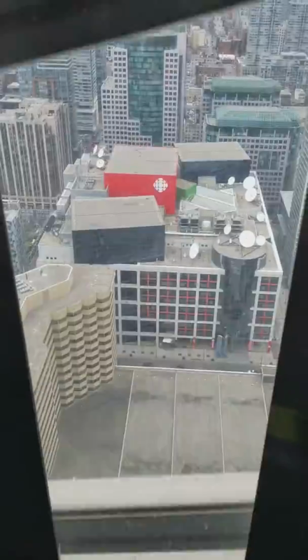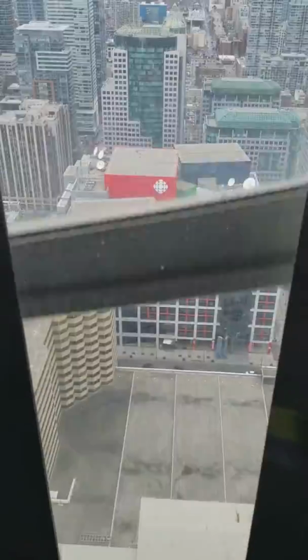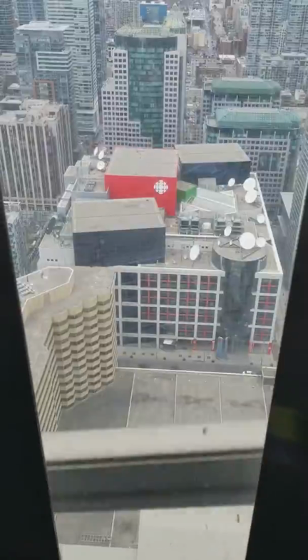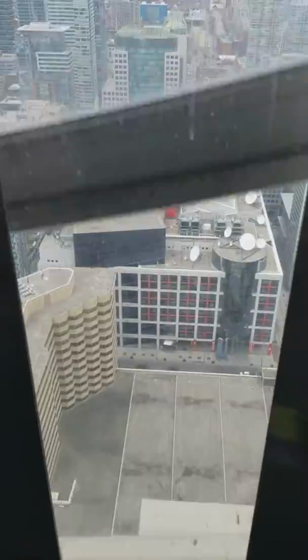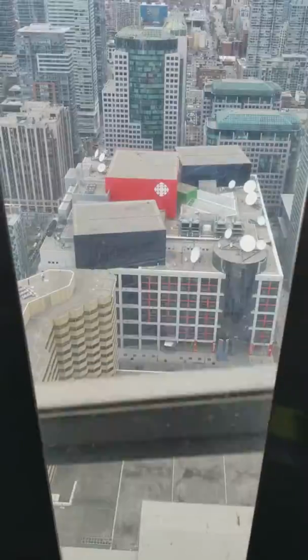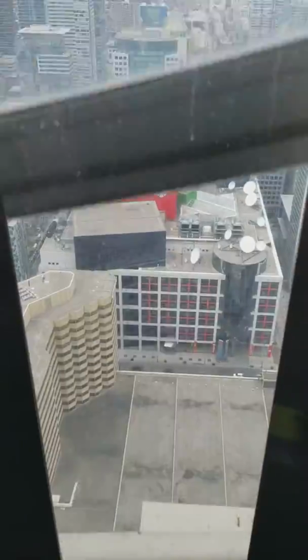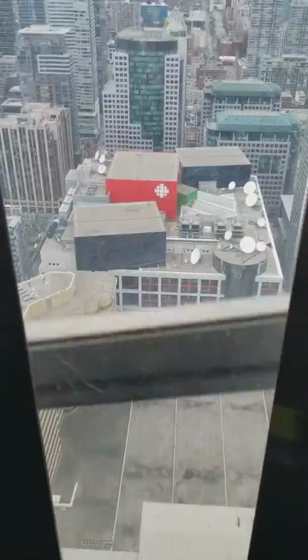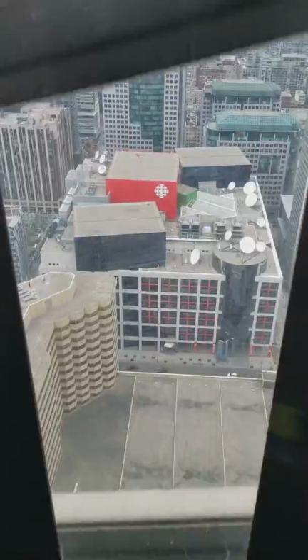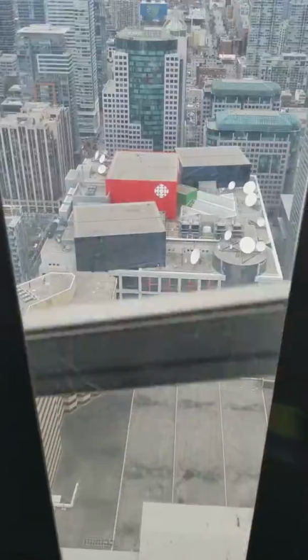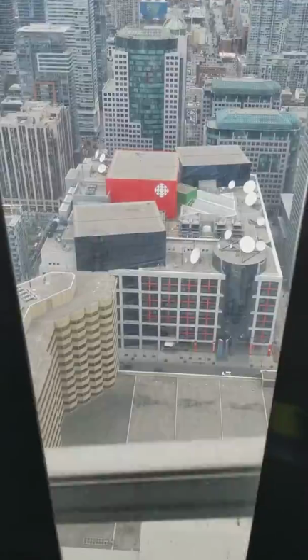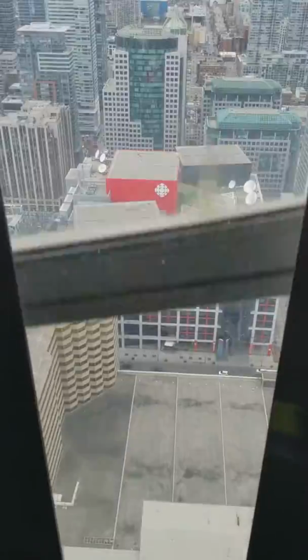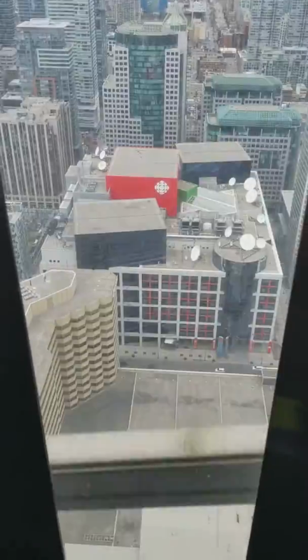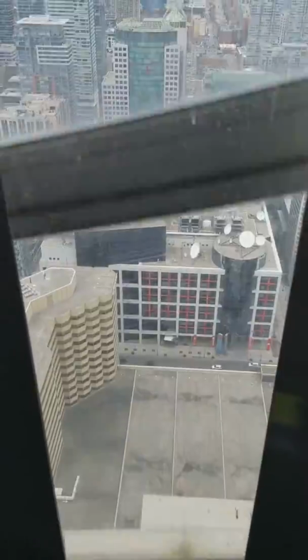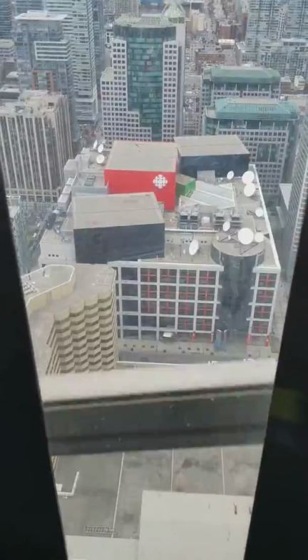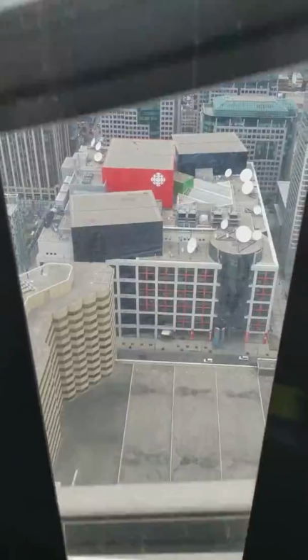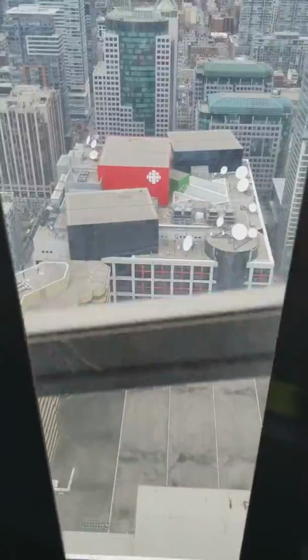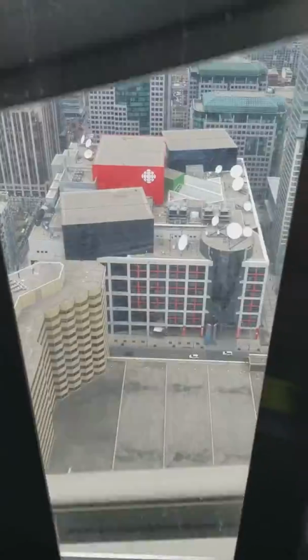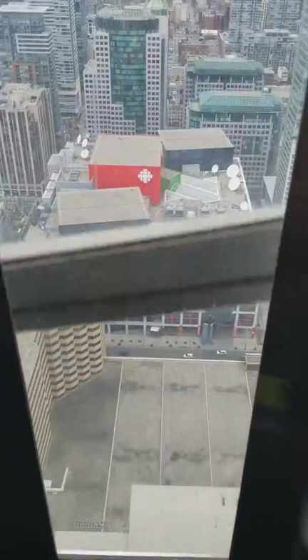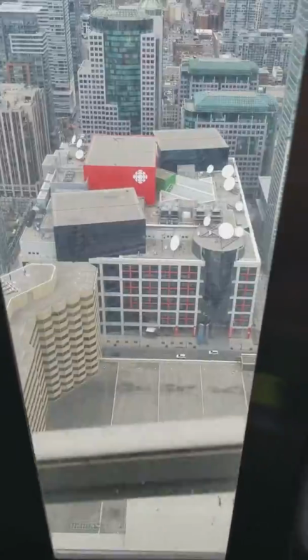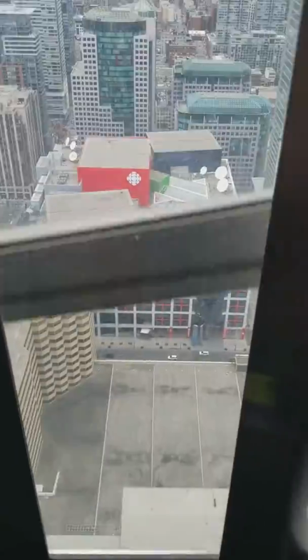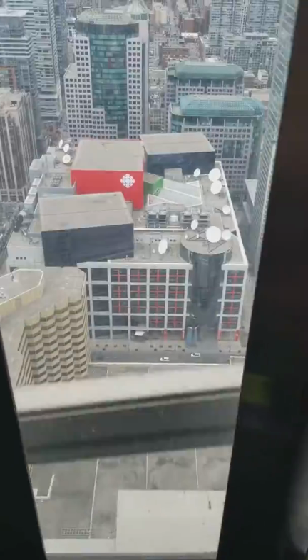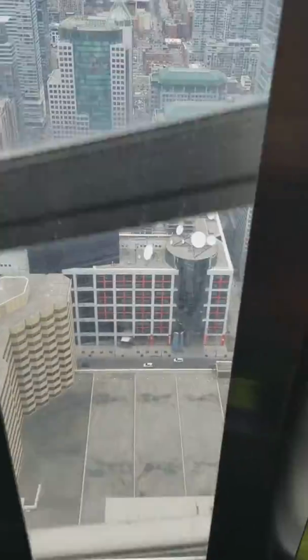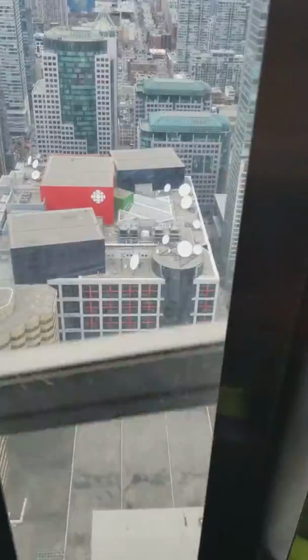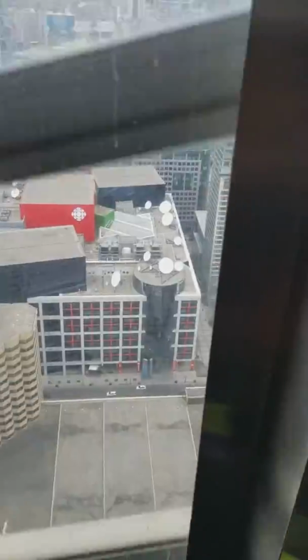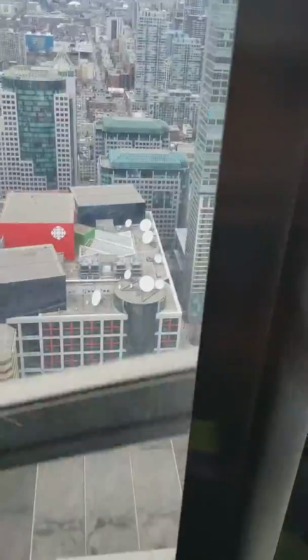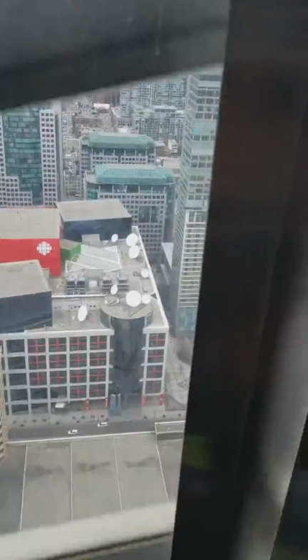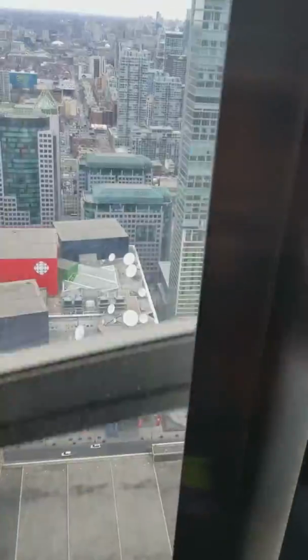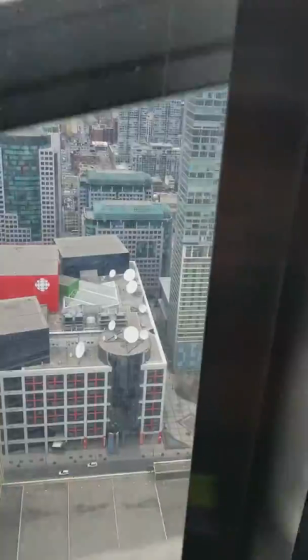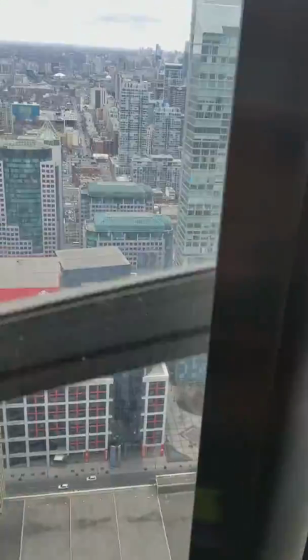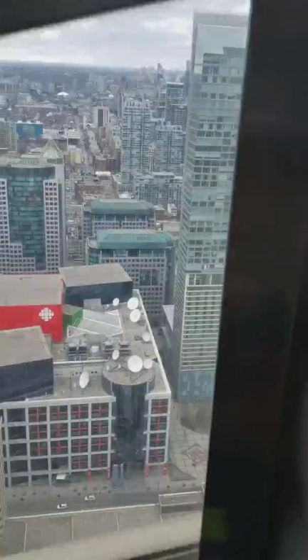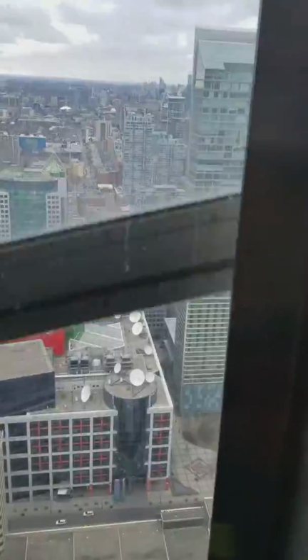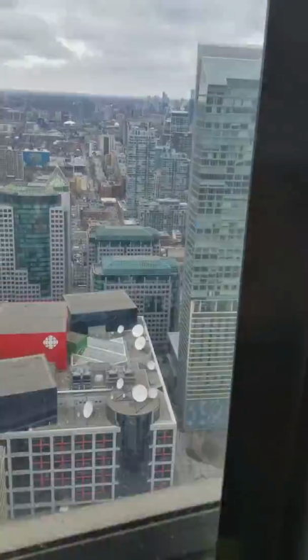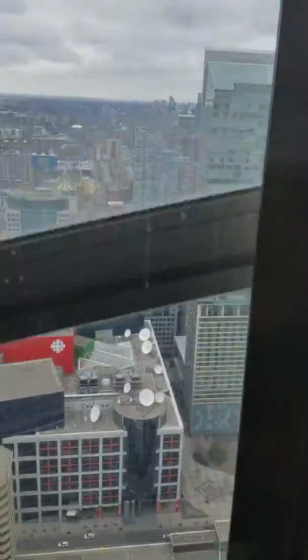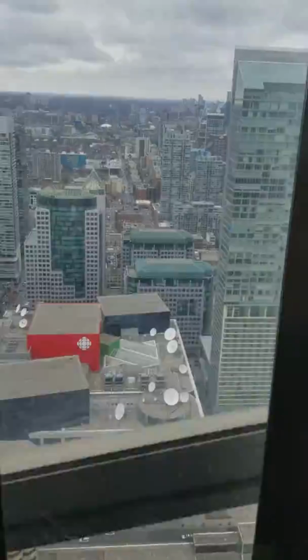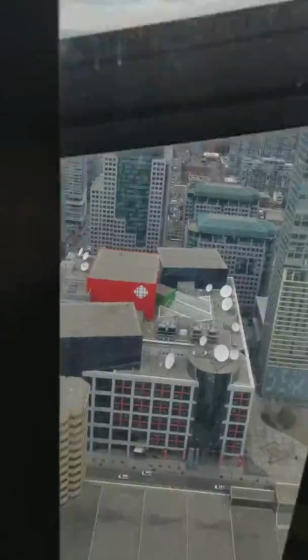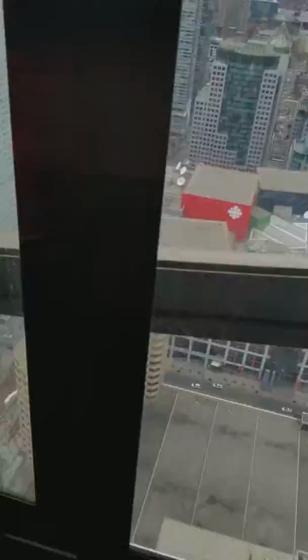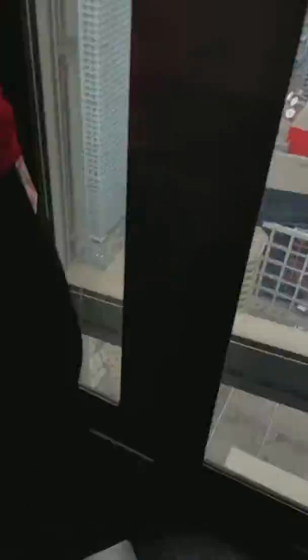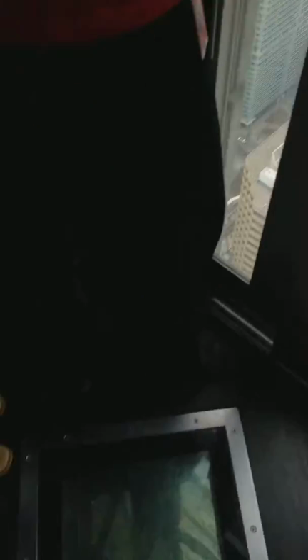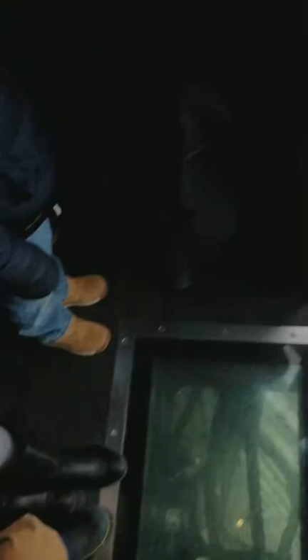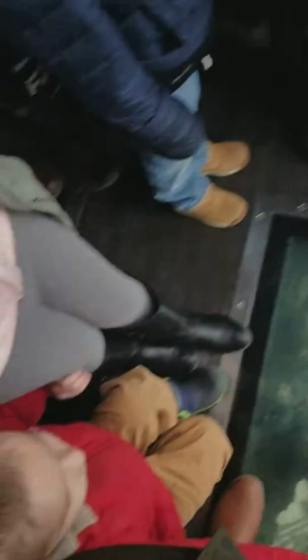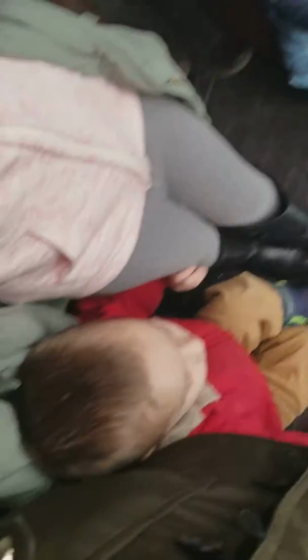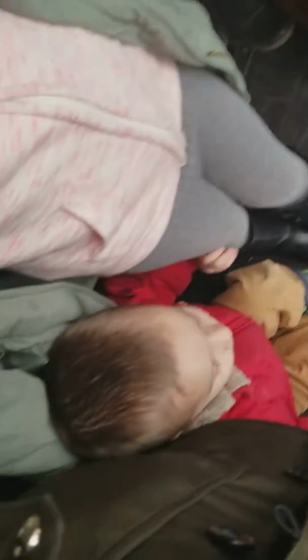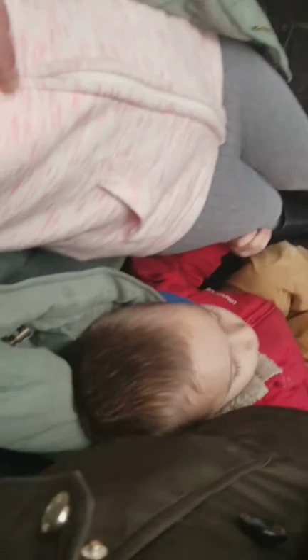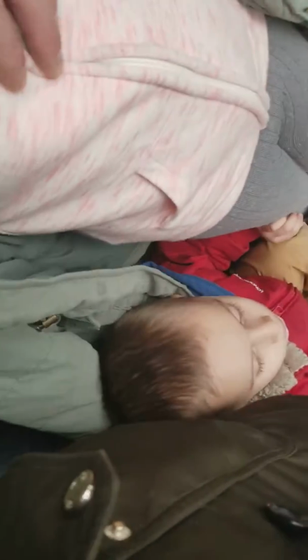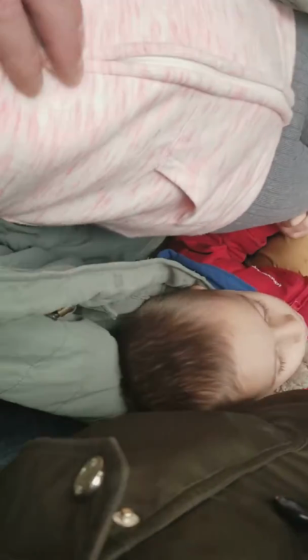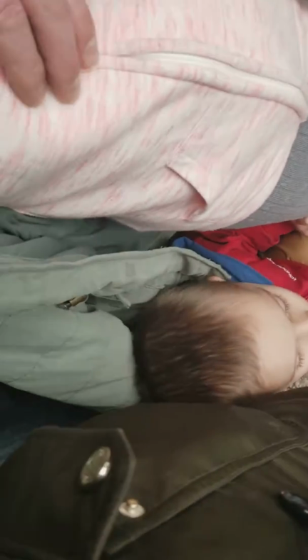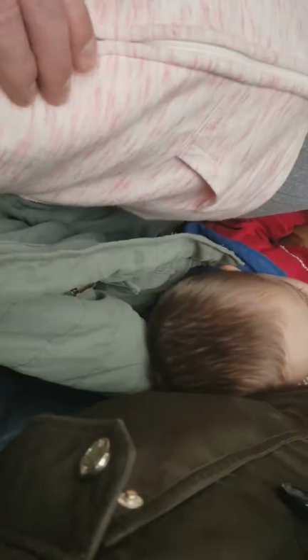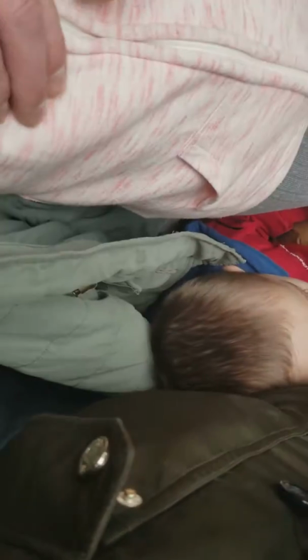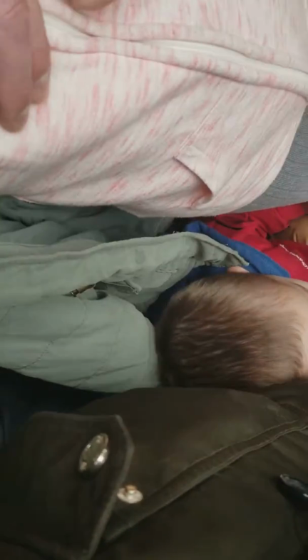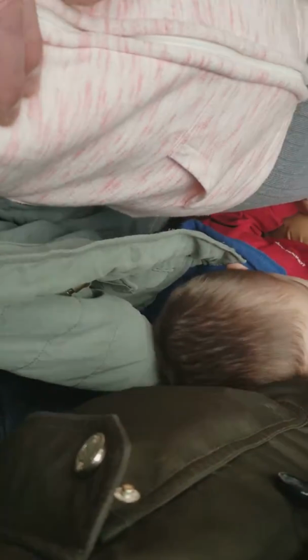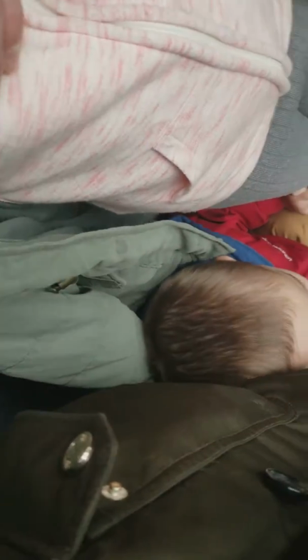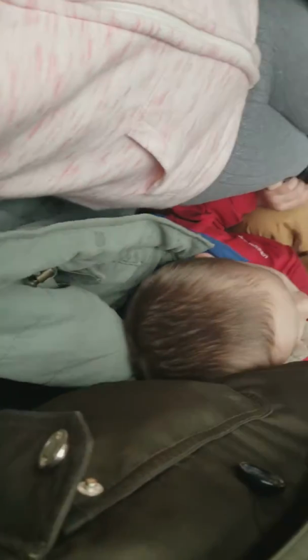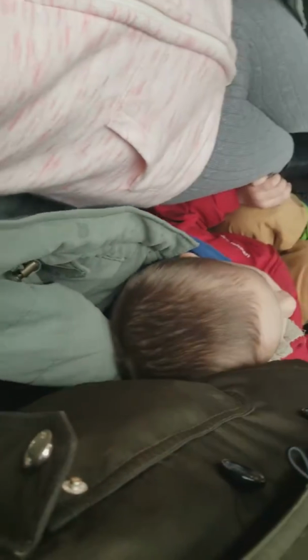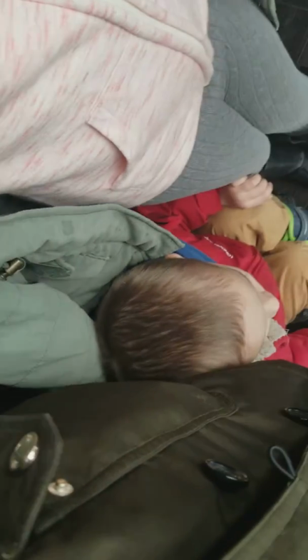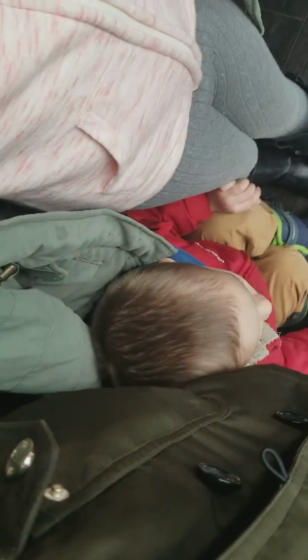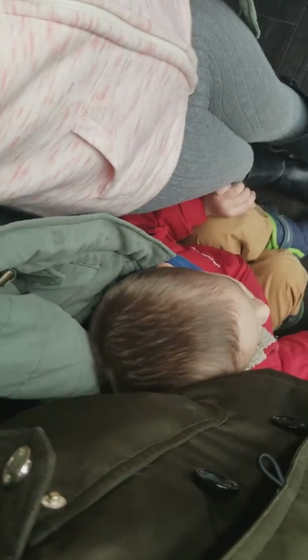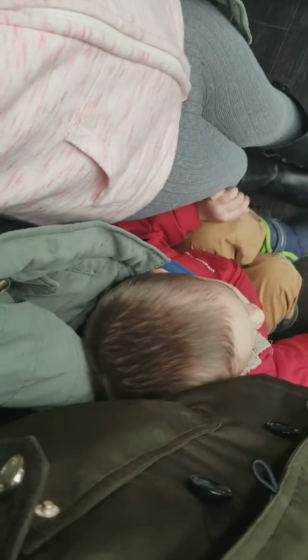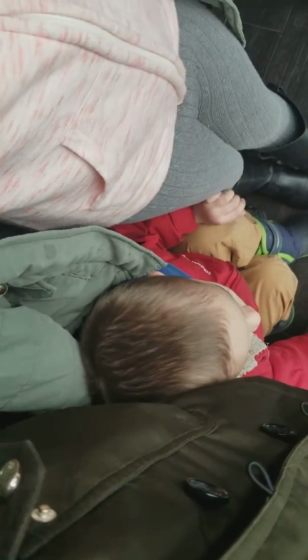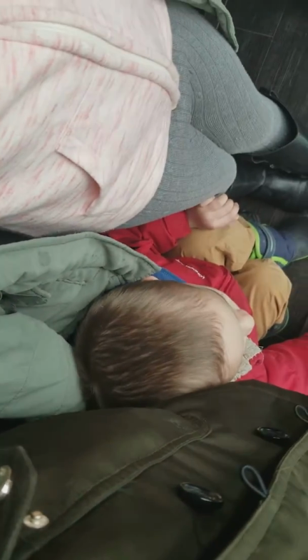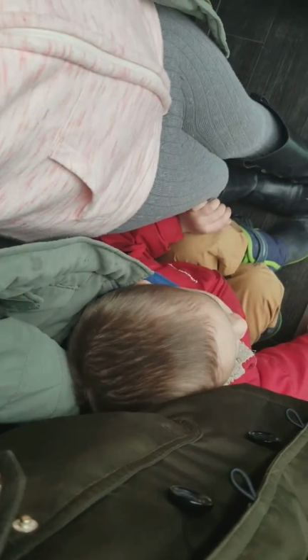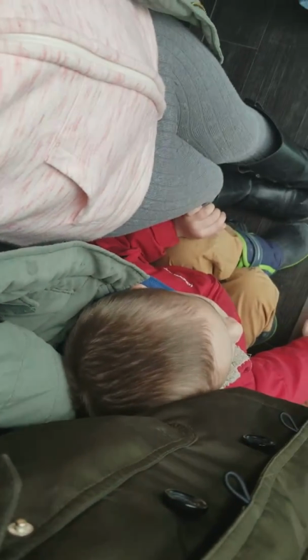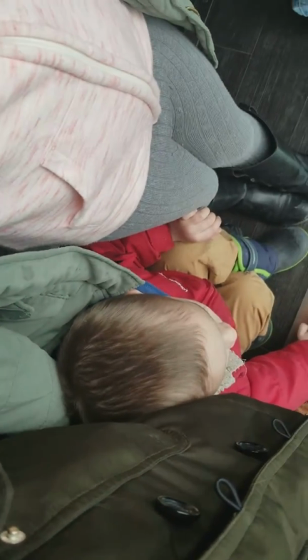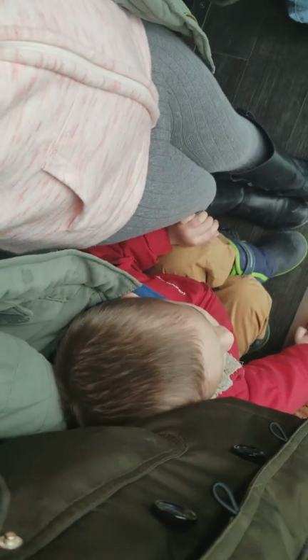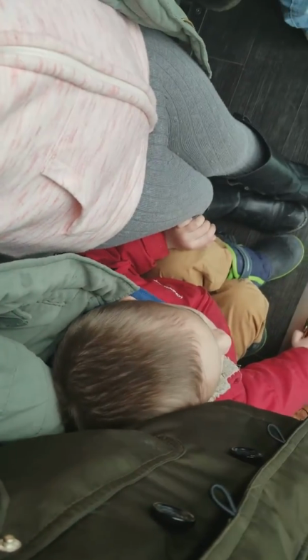Just so you know, with your tickets you have access to the lookout level and the glass floor. Once you arrive at the lookout level, the glass floor is one level down — you can take any set of stairs.